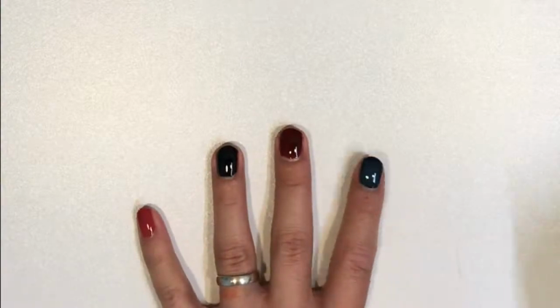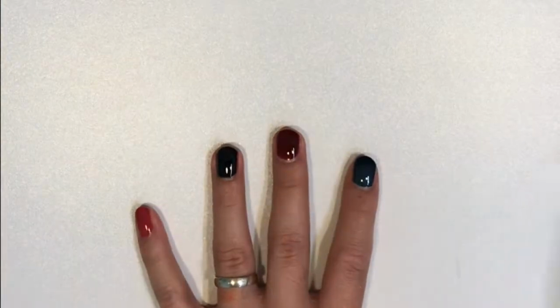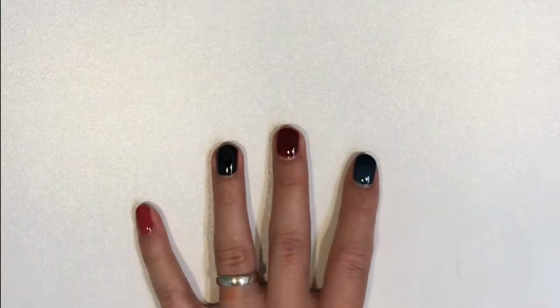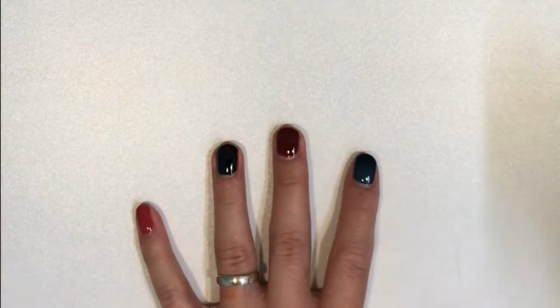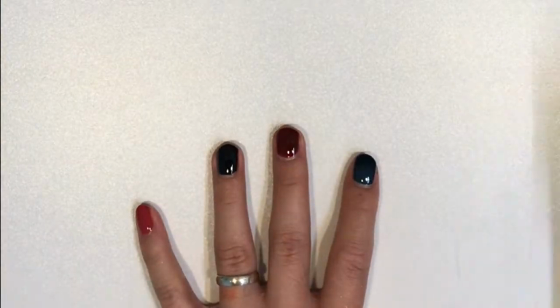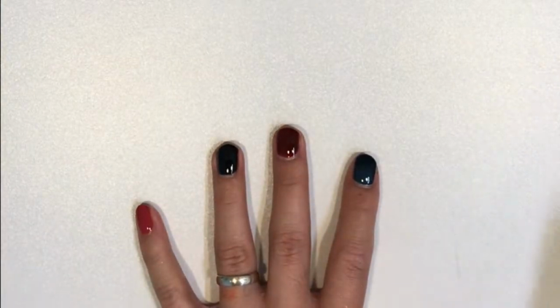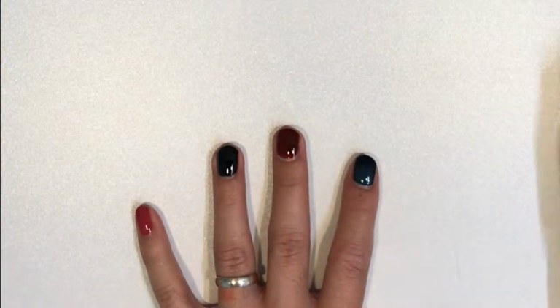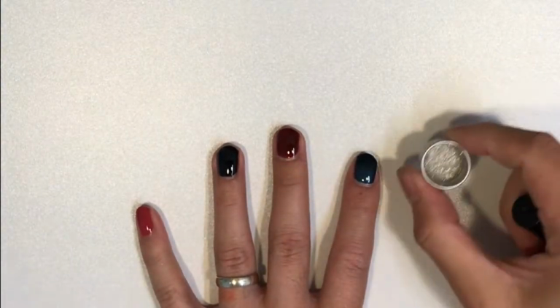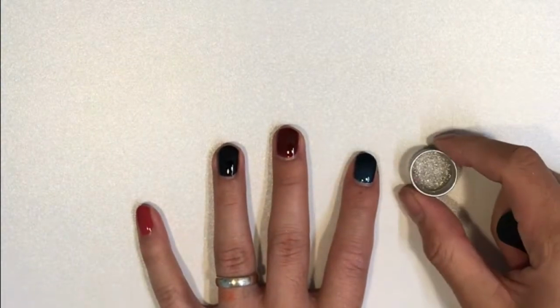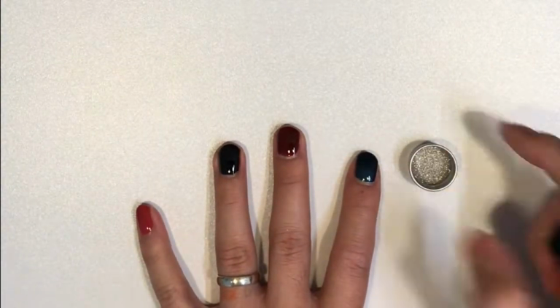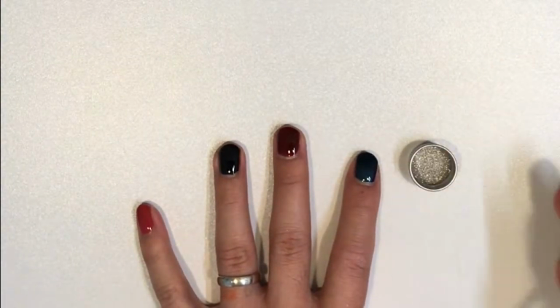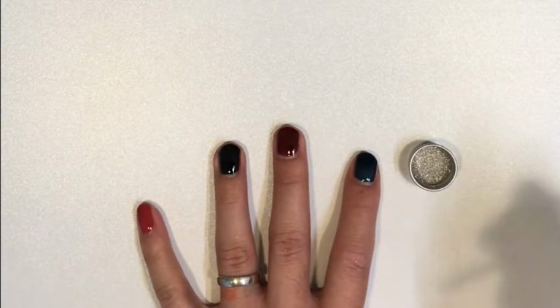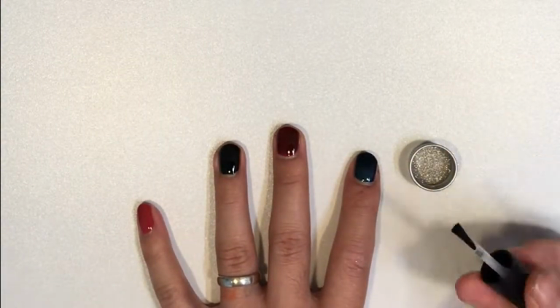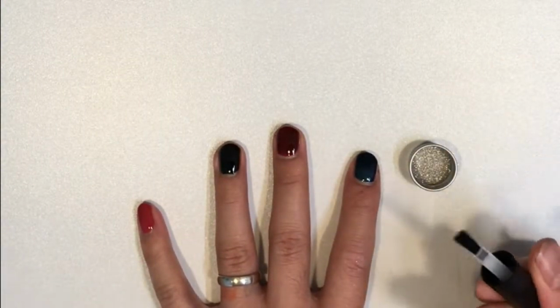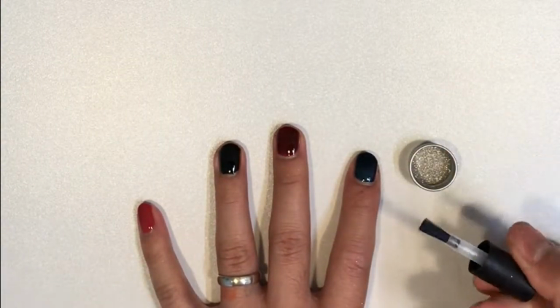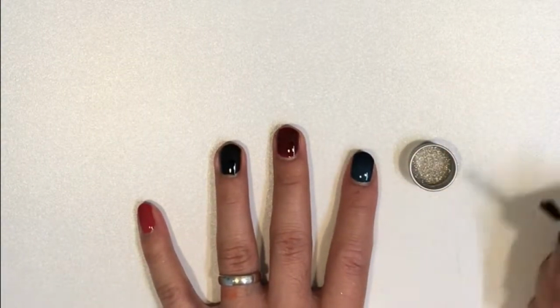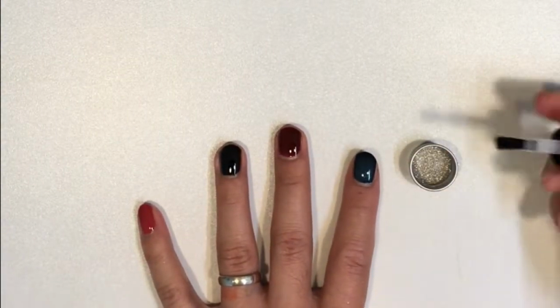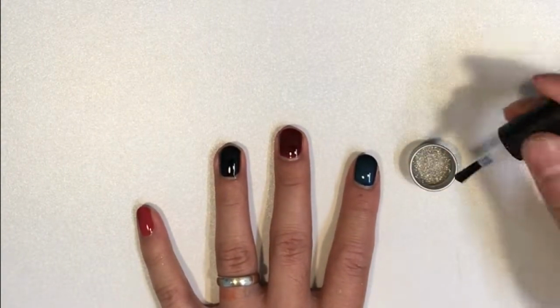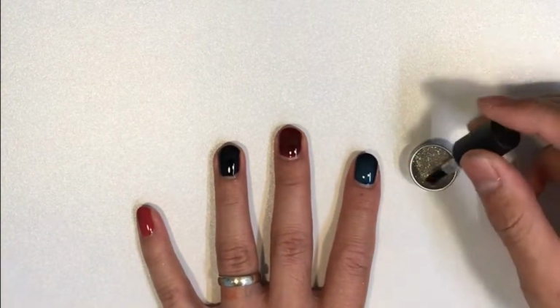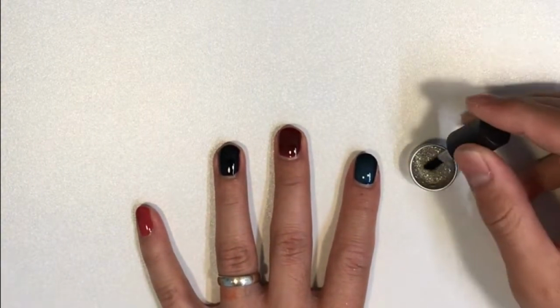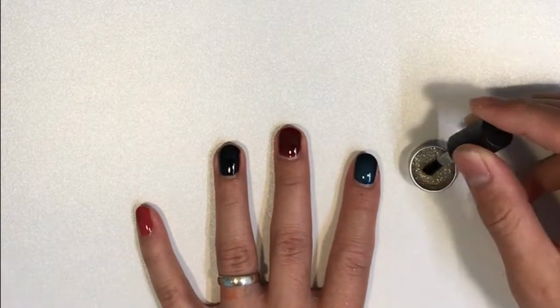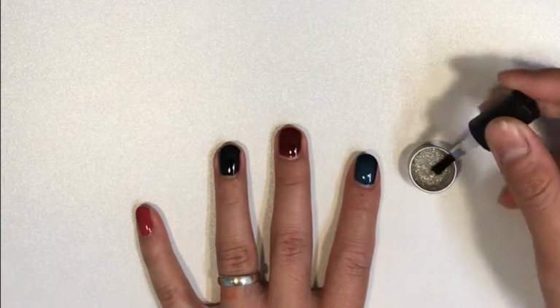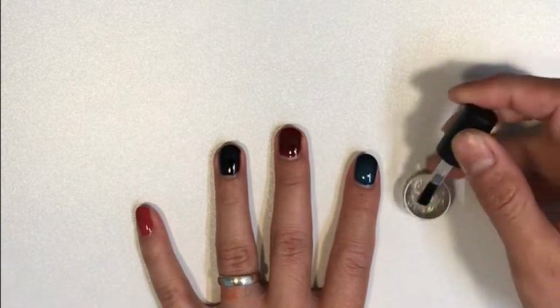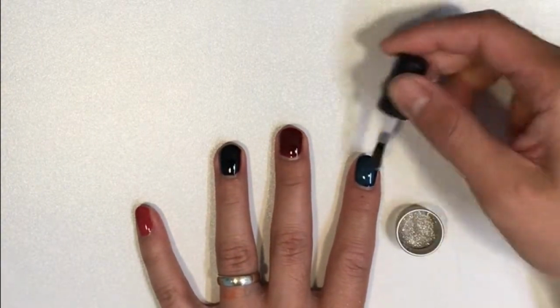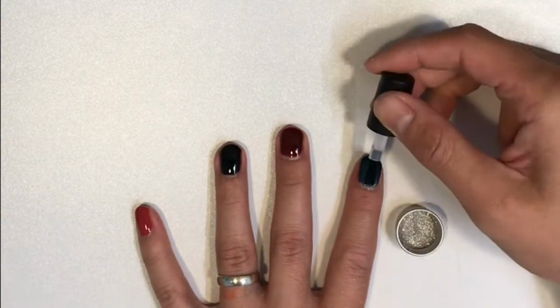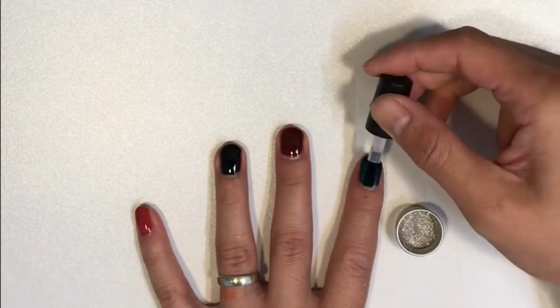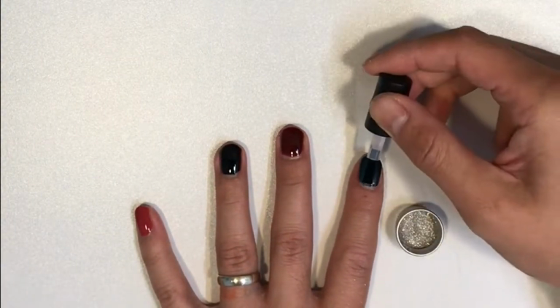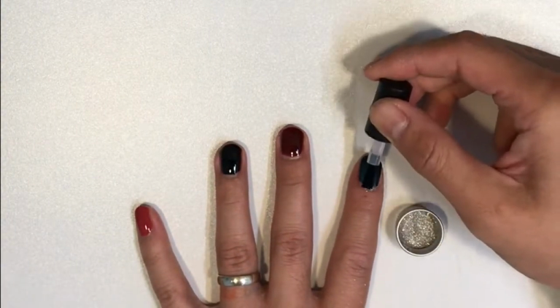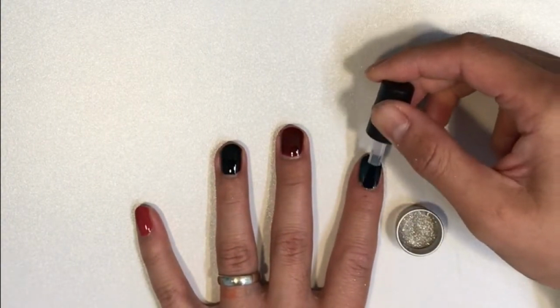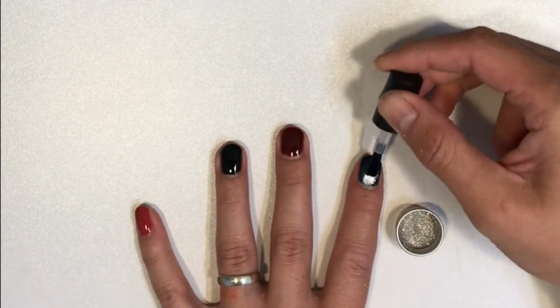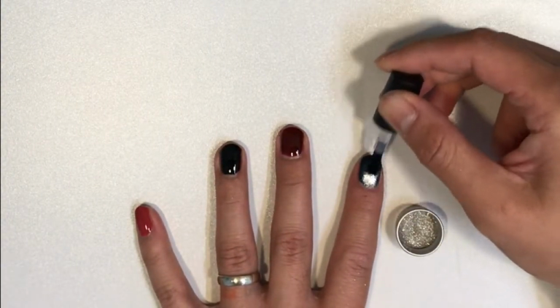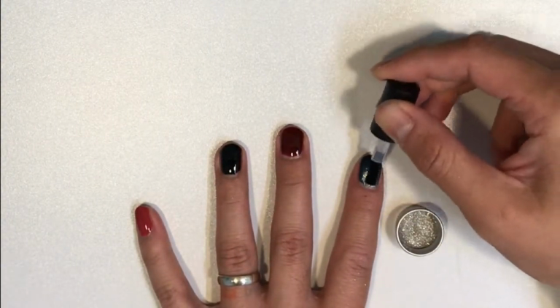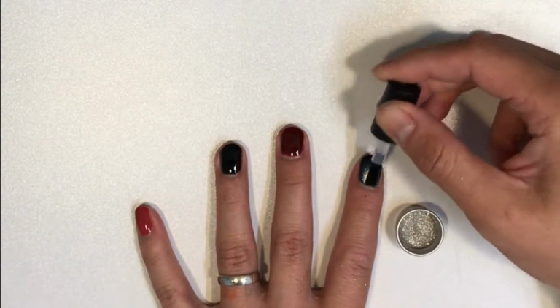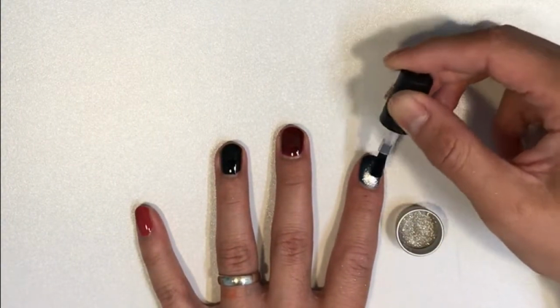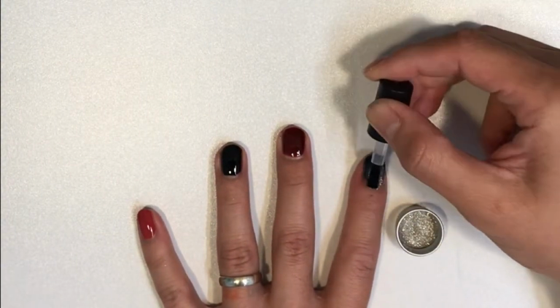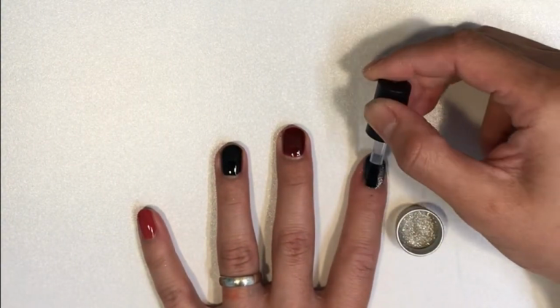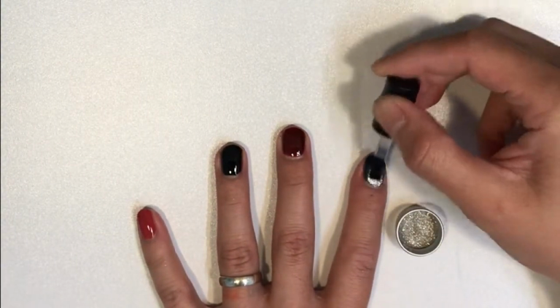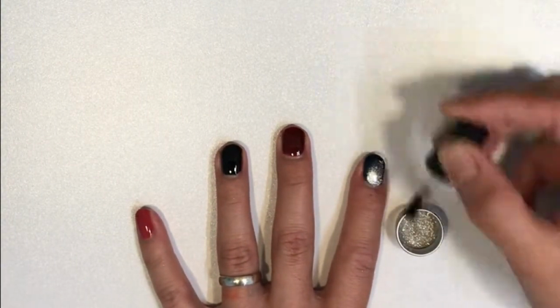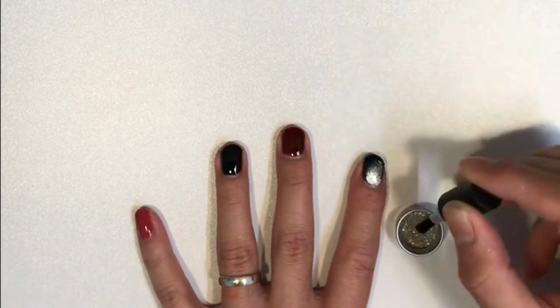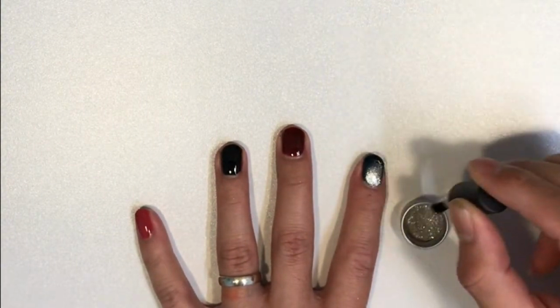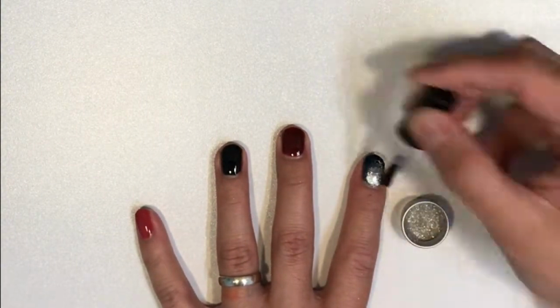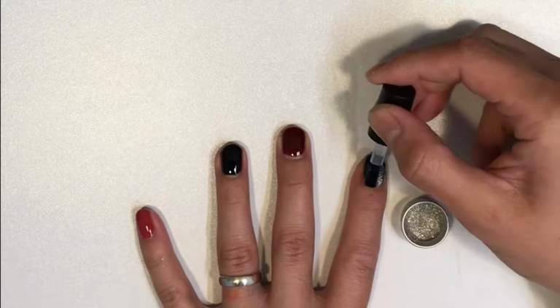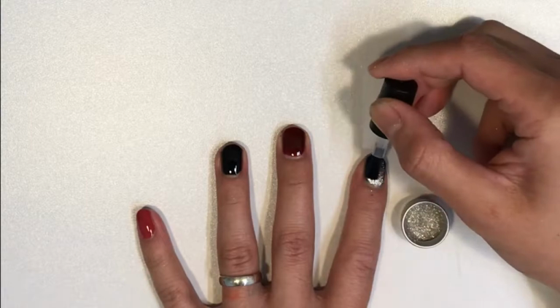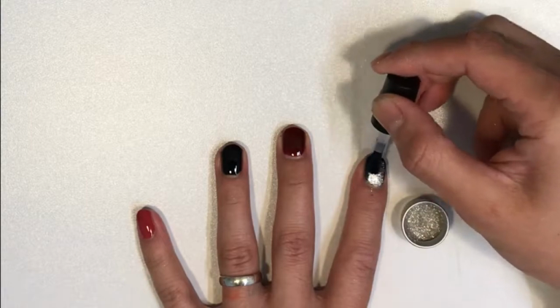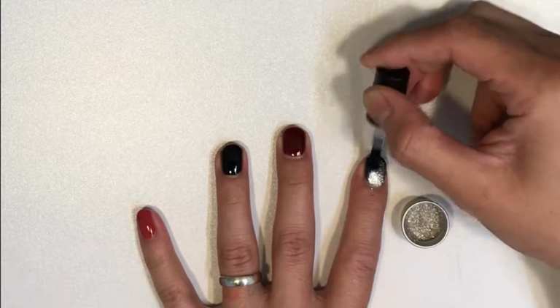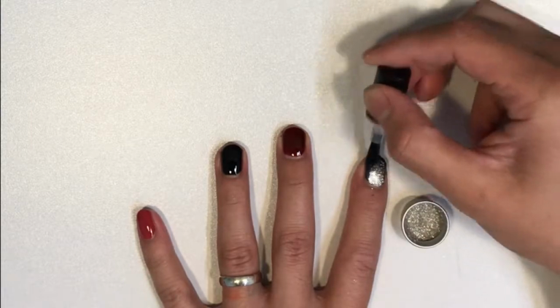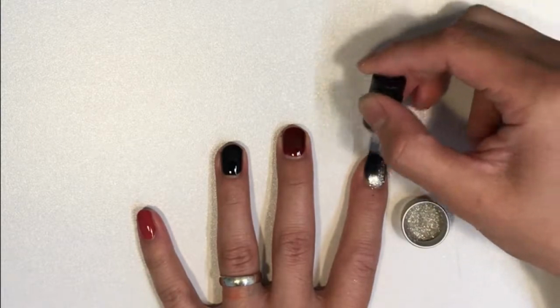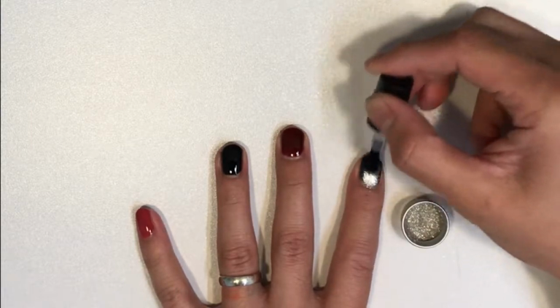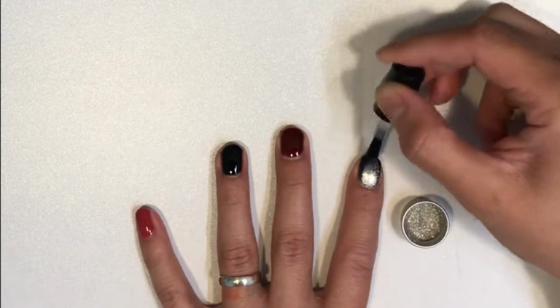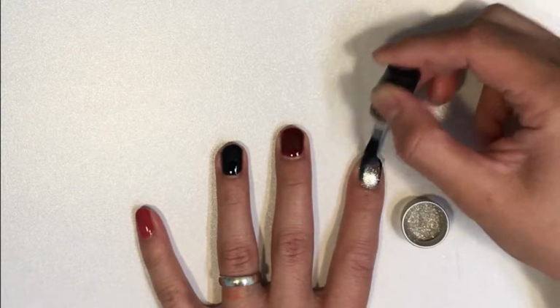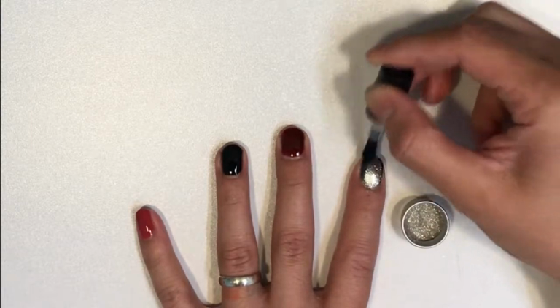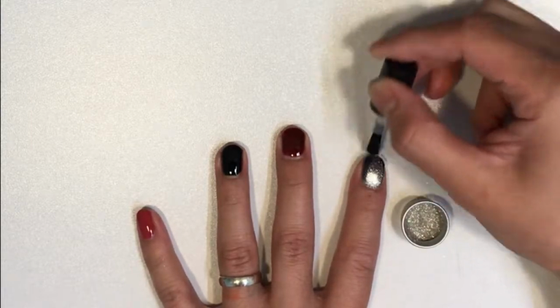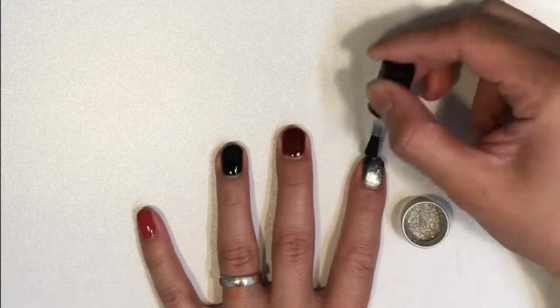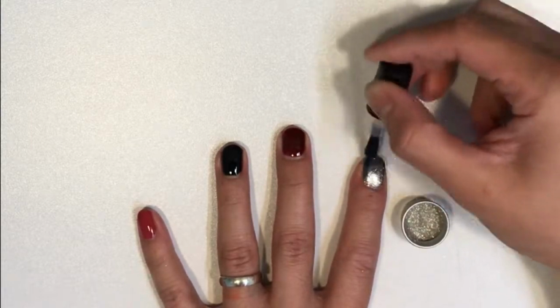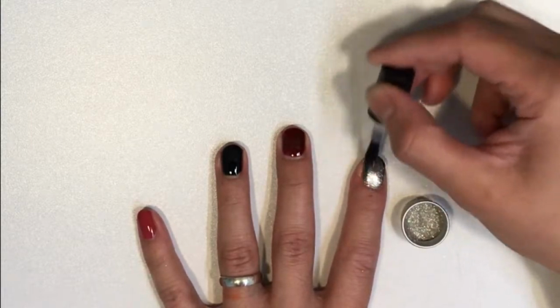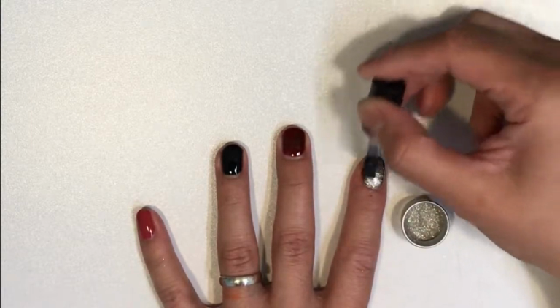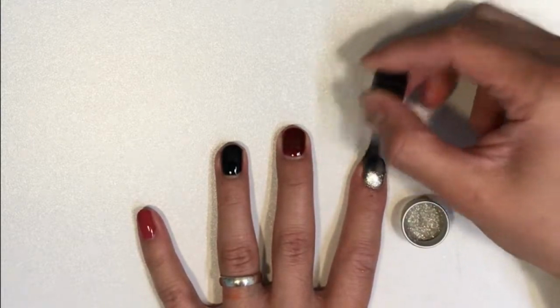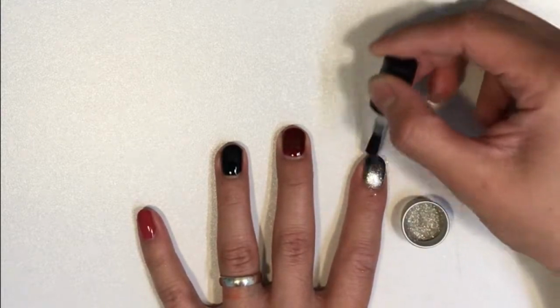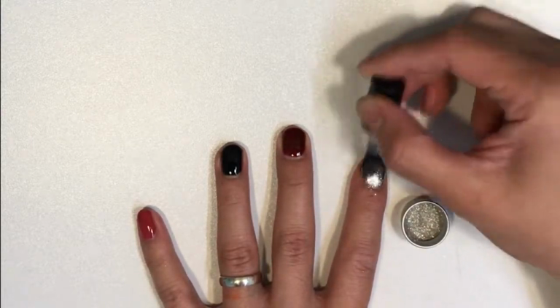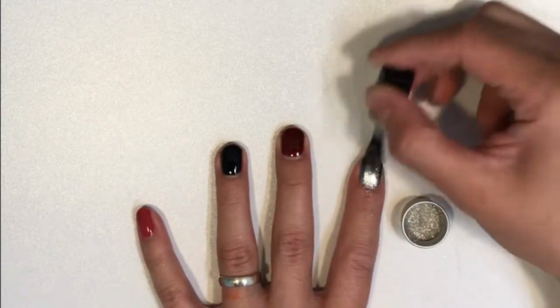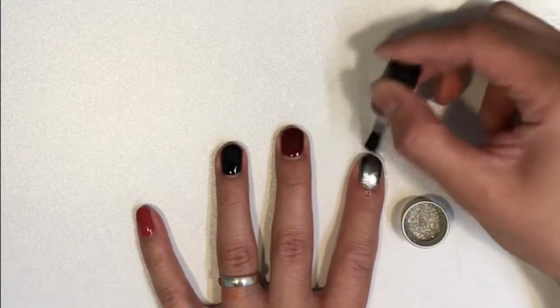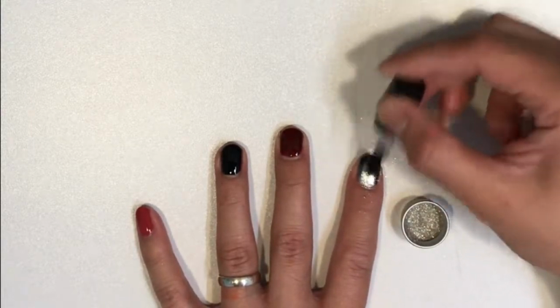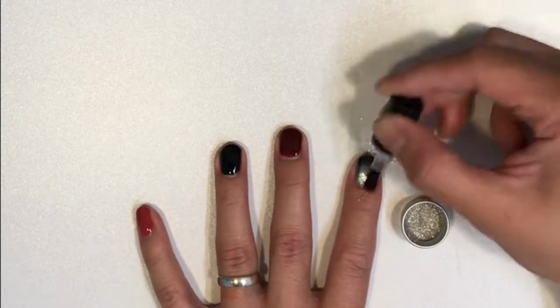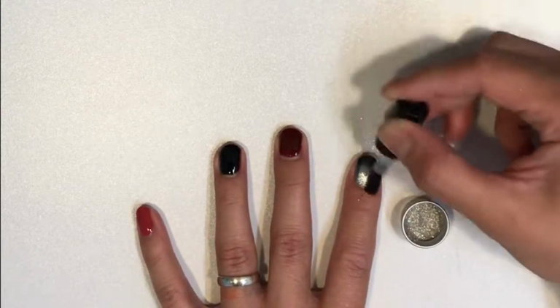Hello, so this is the behind the scenes of how I did my mirror chrome nails. In the first part of the video, you'll see I'd already done up my light lacquer.